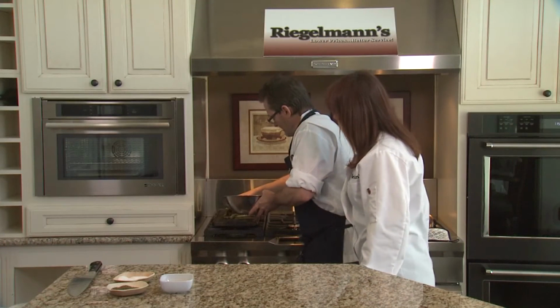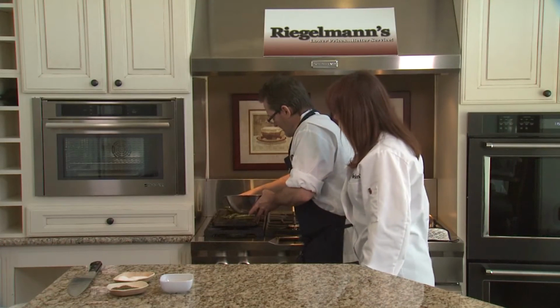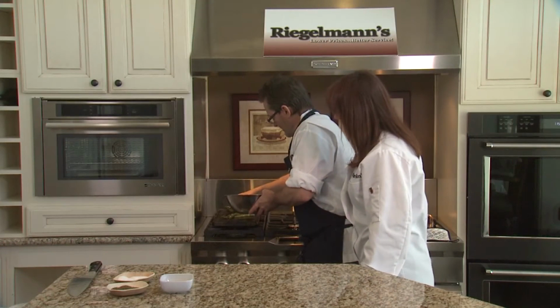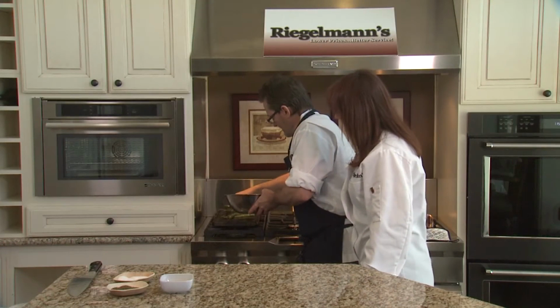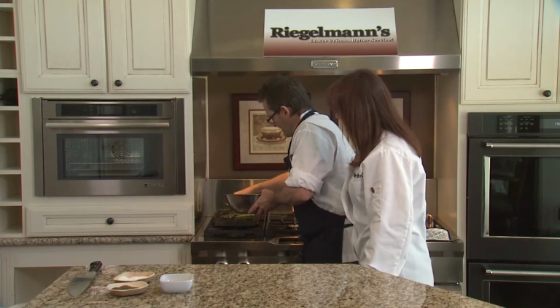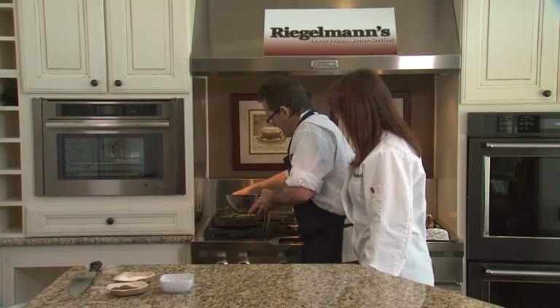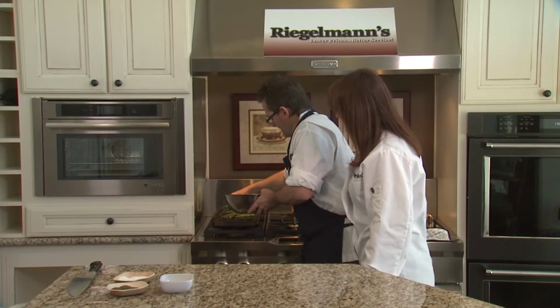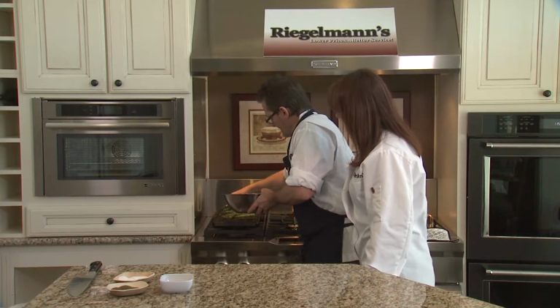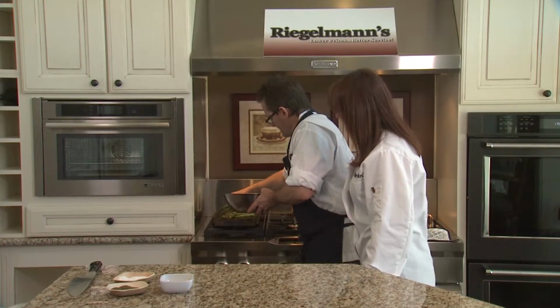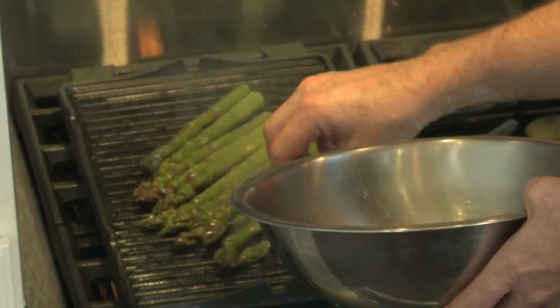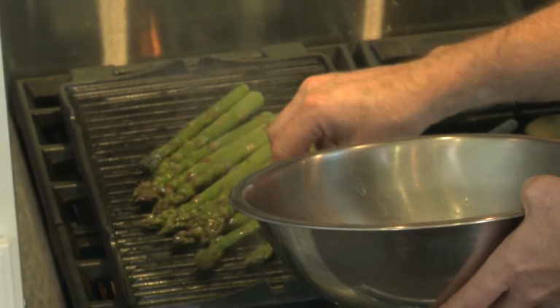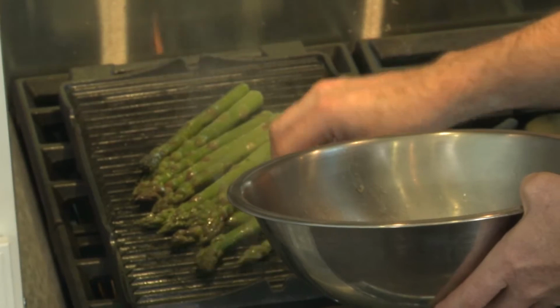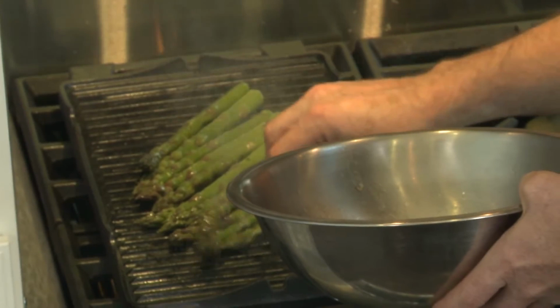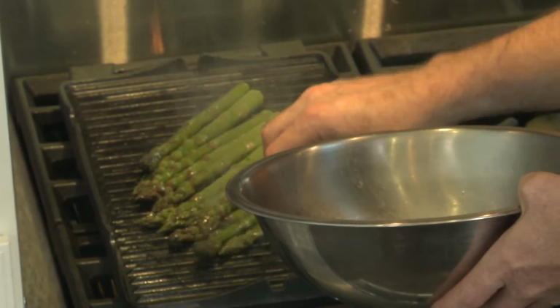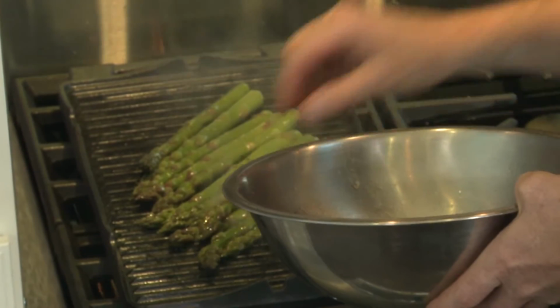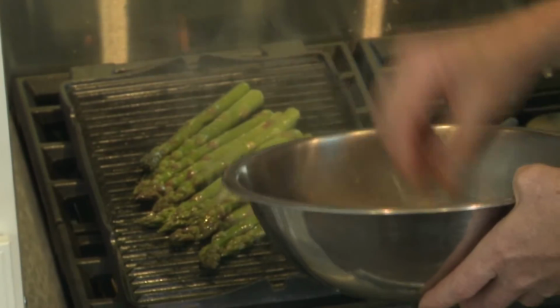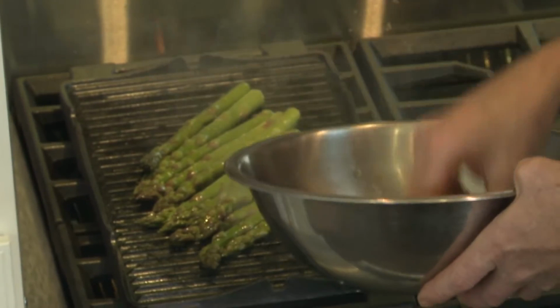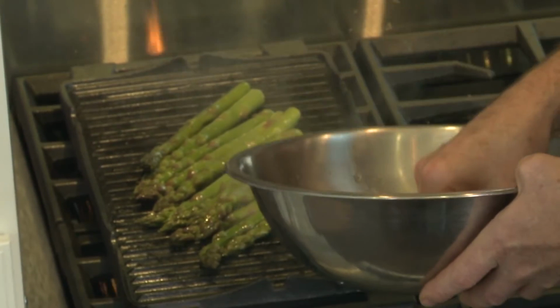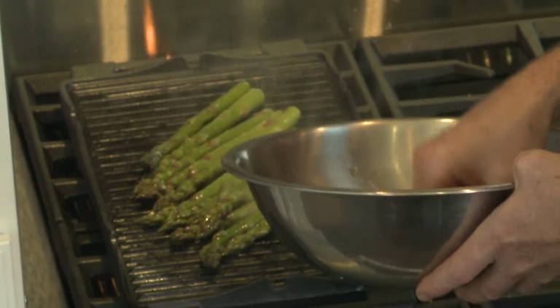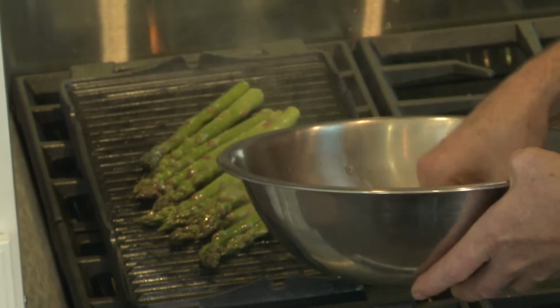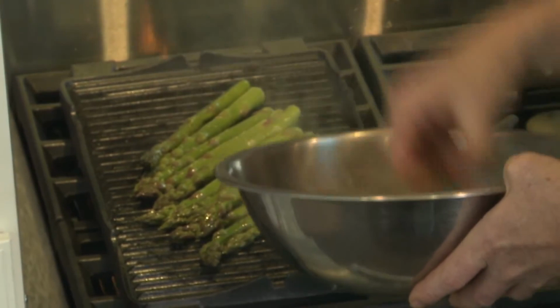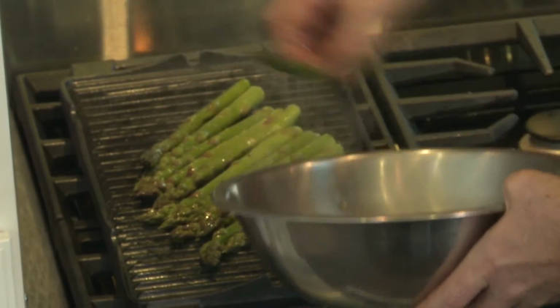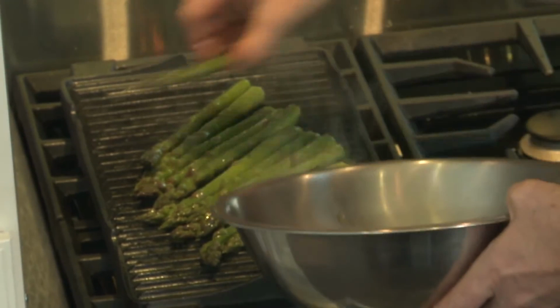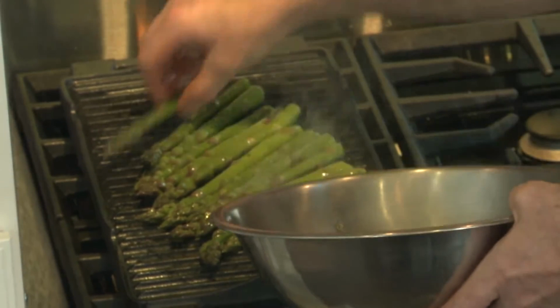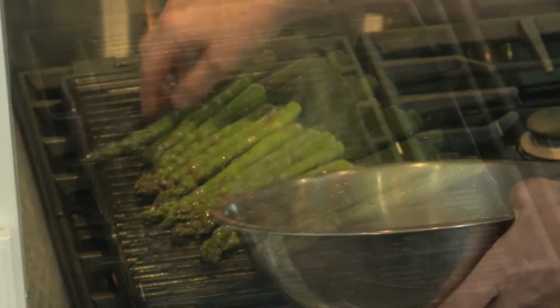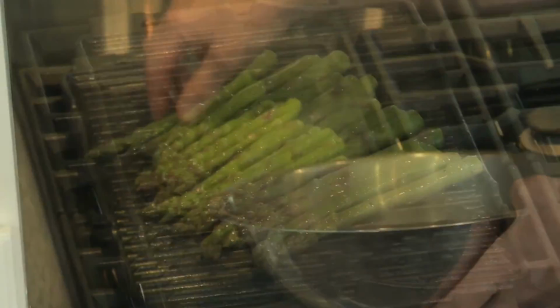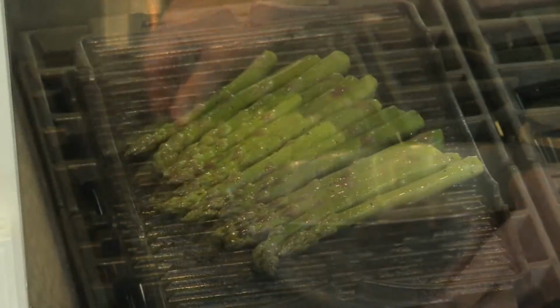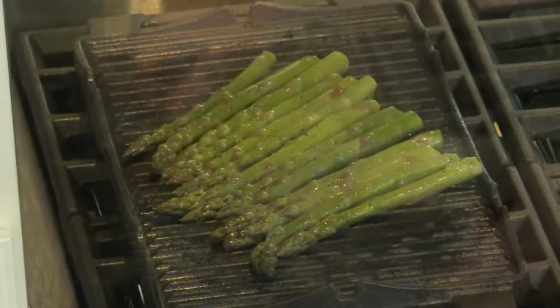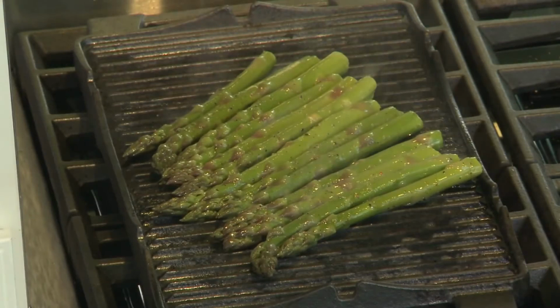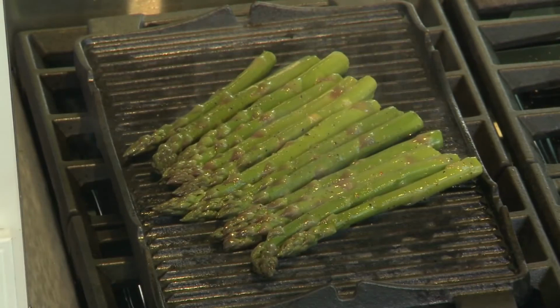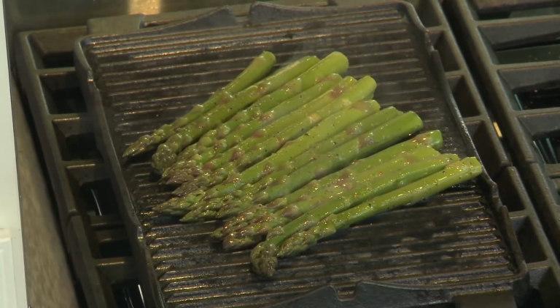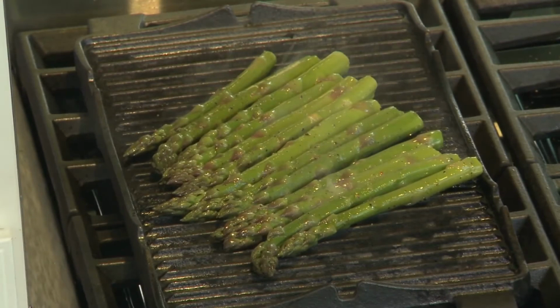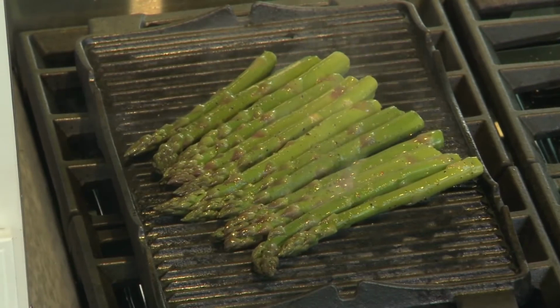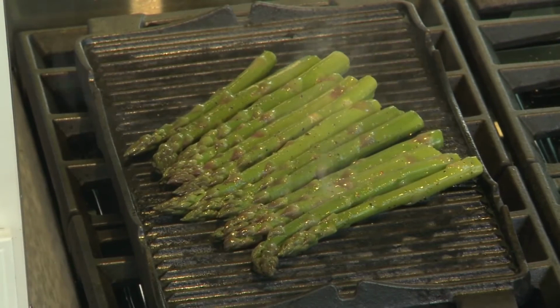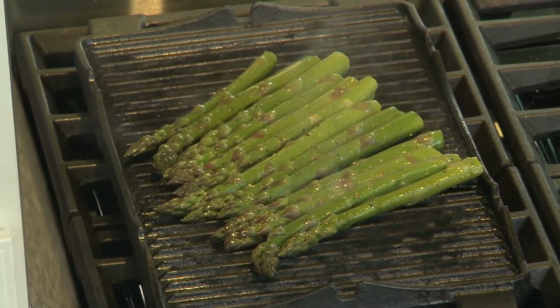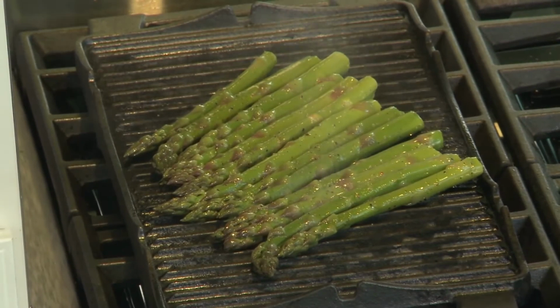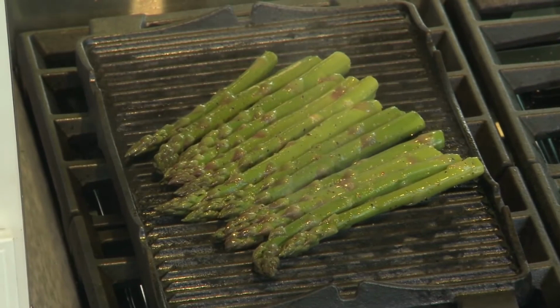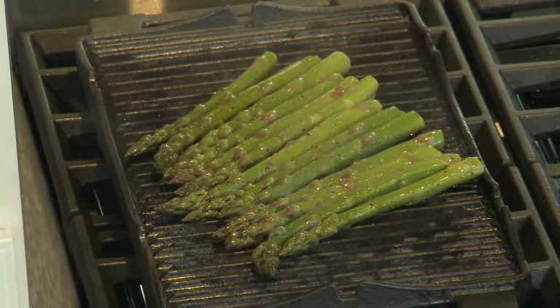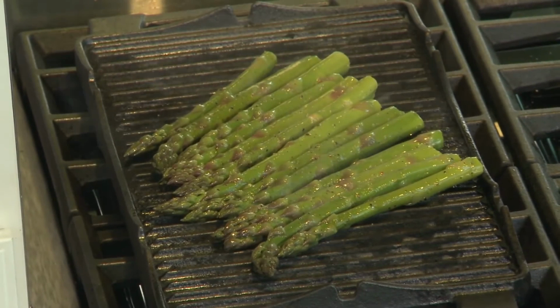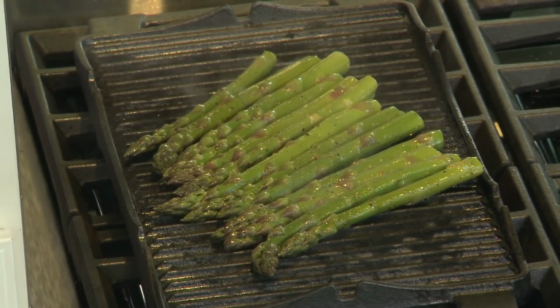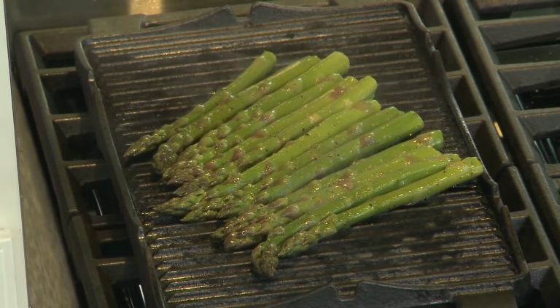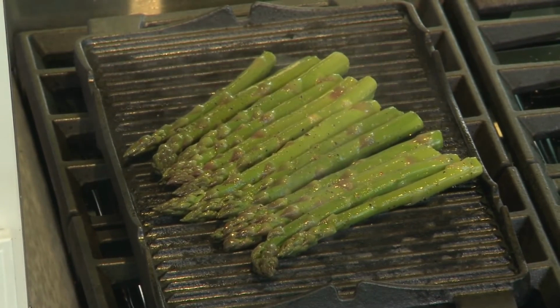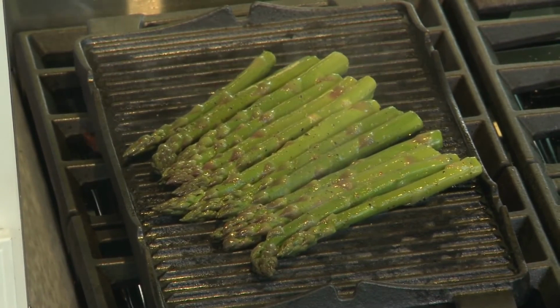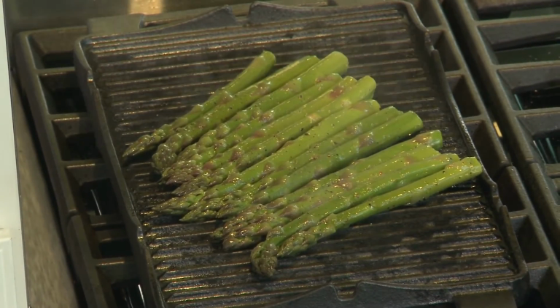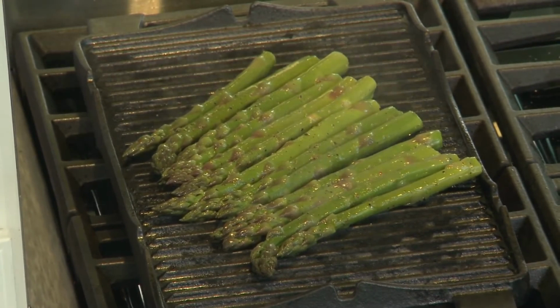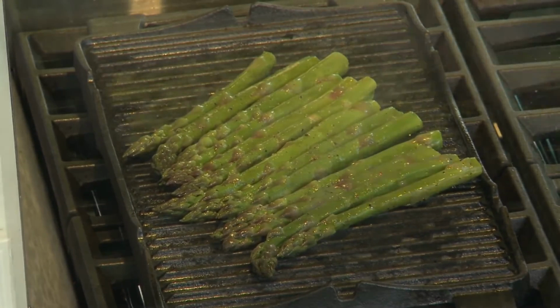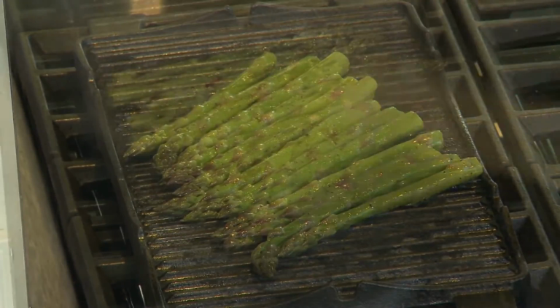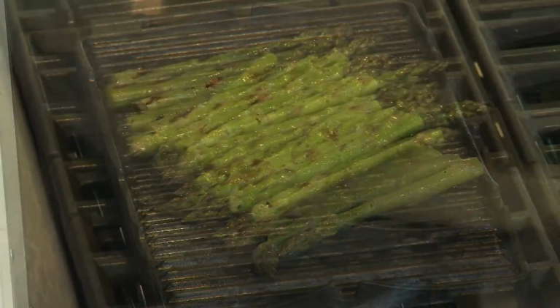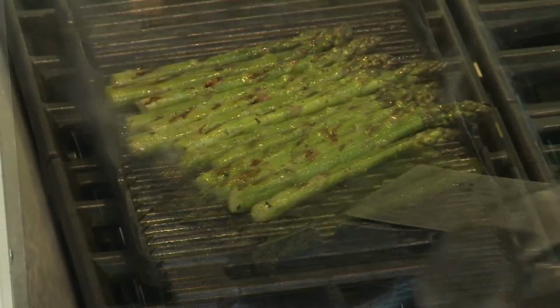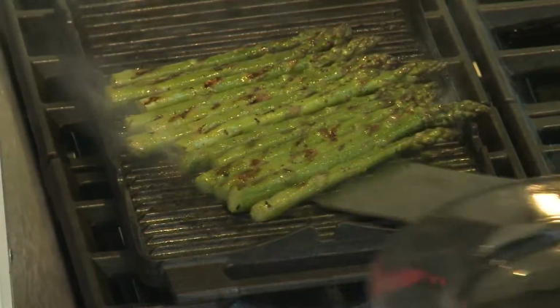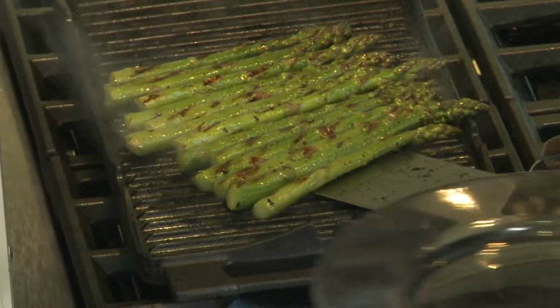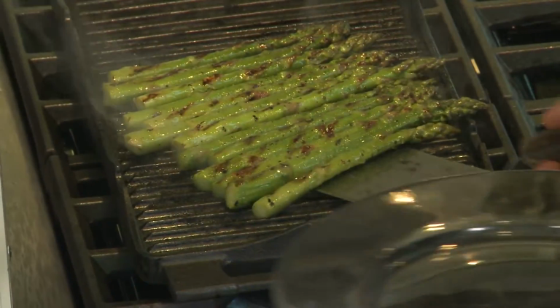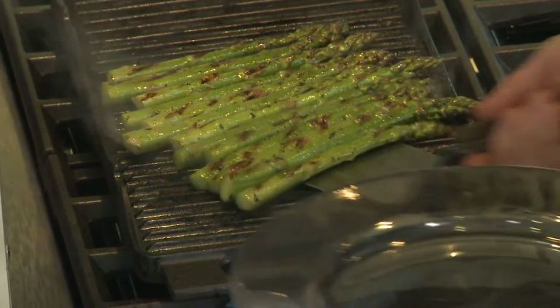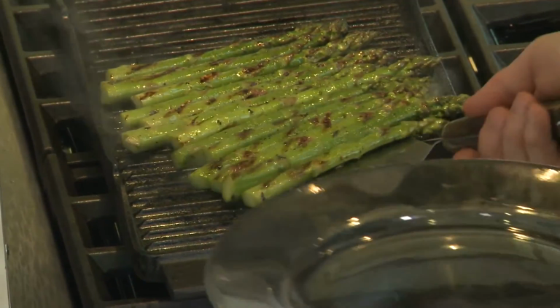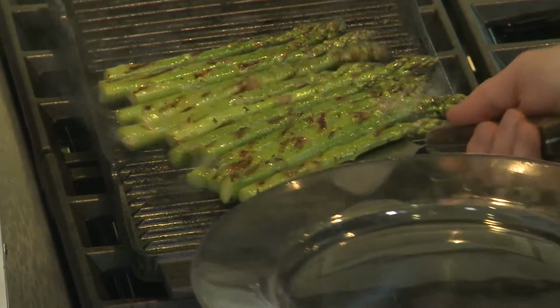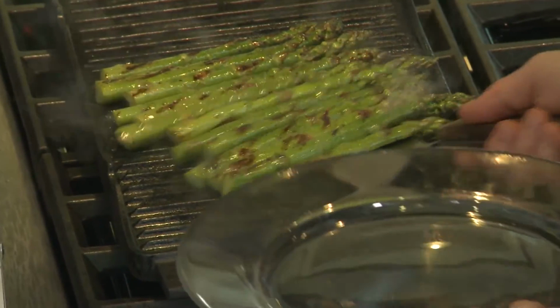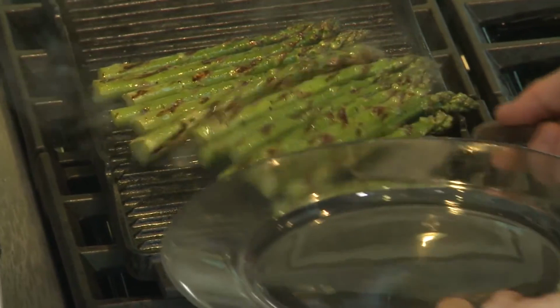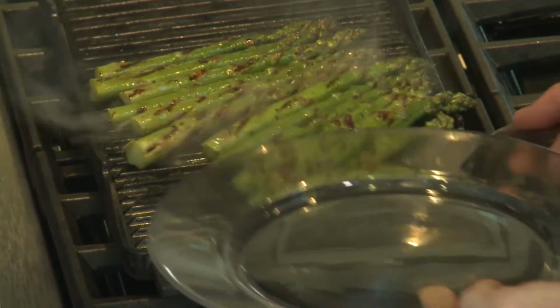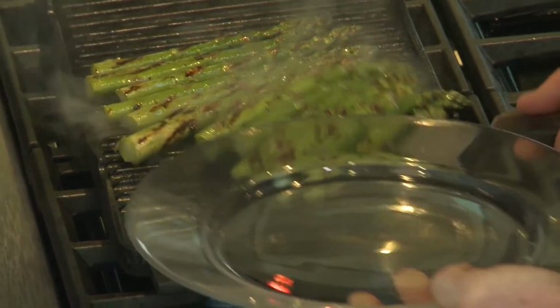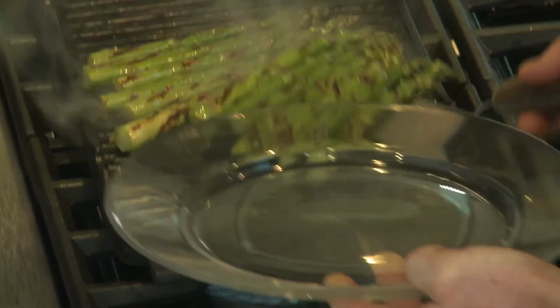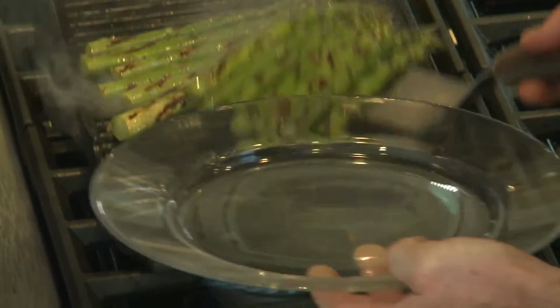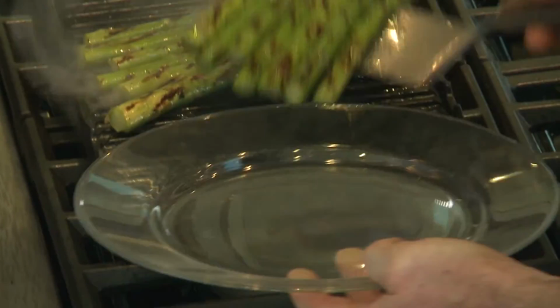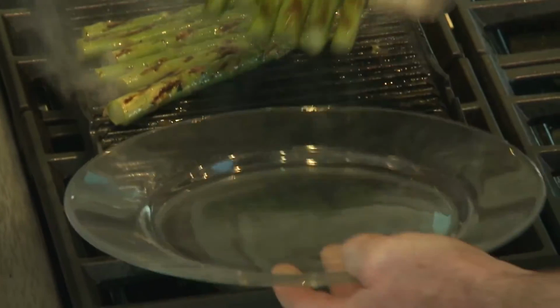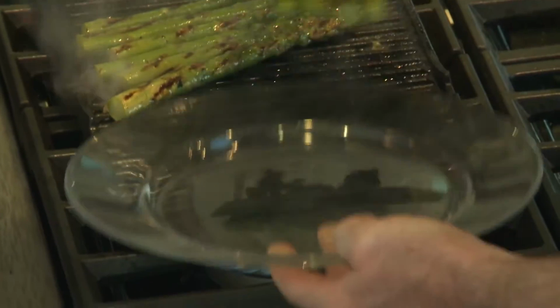Then you're going to take them over to that KitchenAid grill and grill them up. Let me put these right on here — we'll just grill those up for a minute. Our asparagus are nicely grilled.